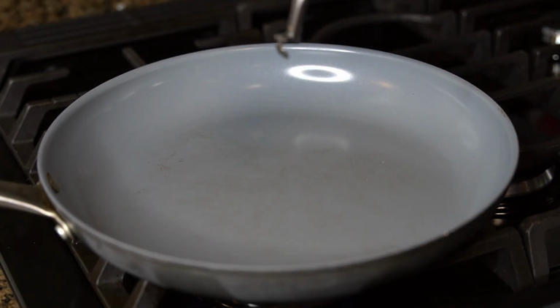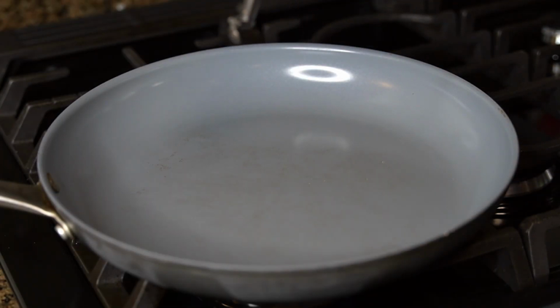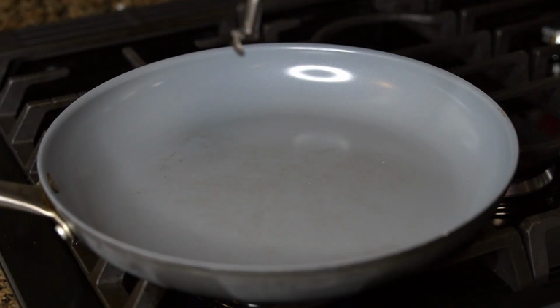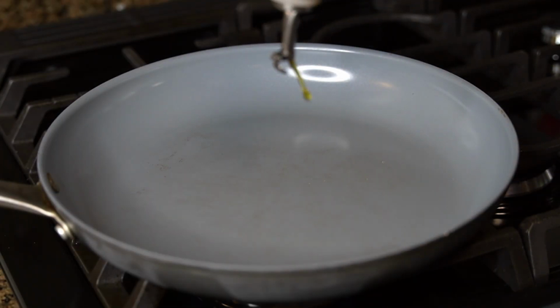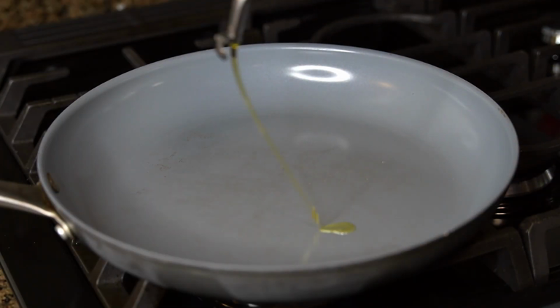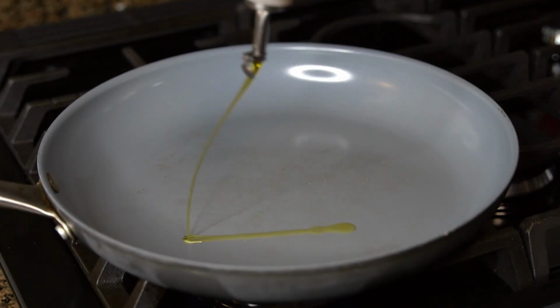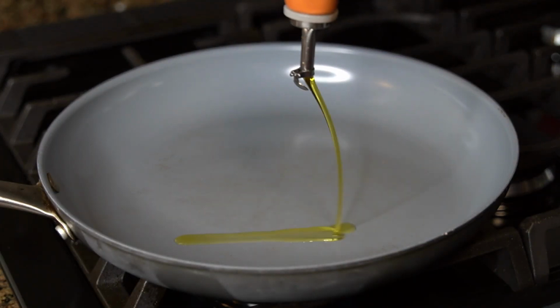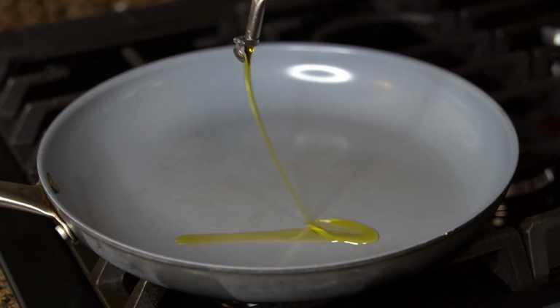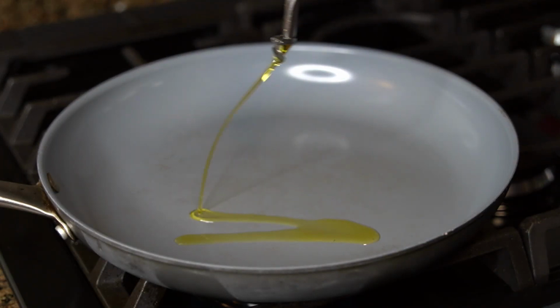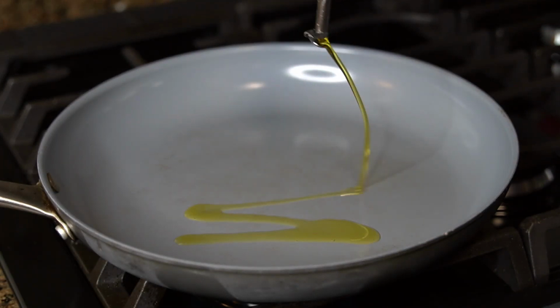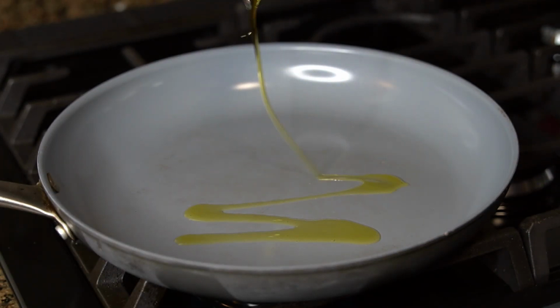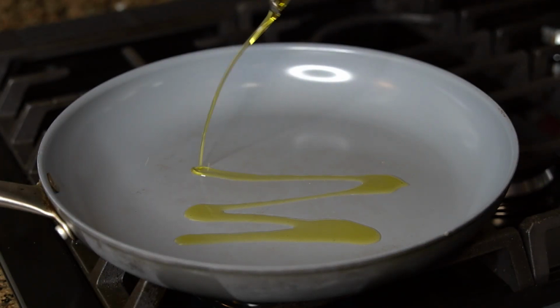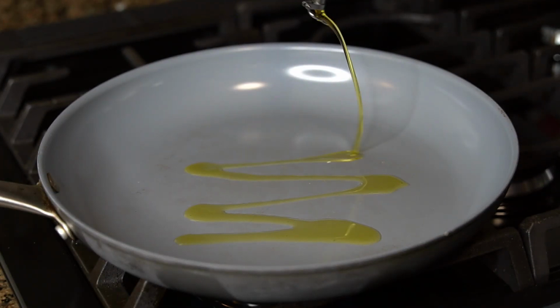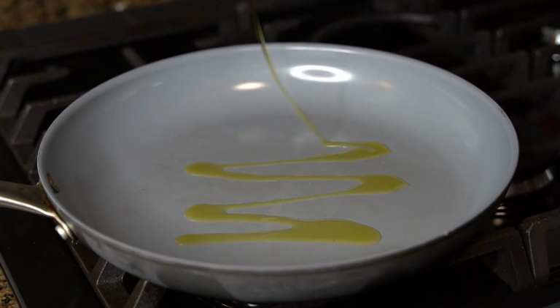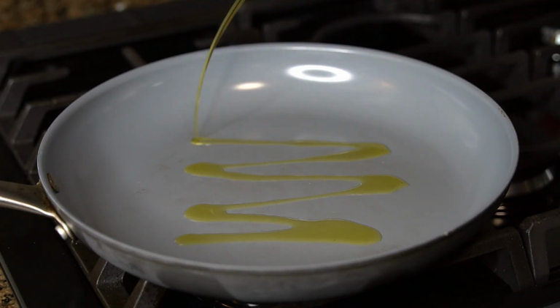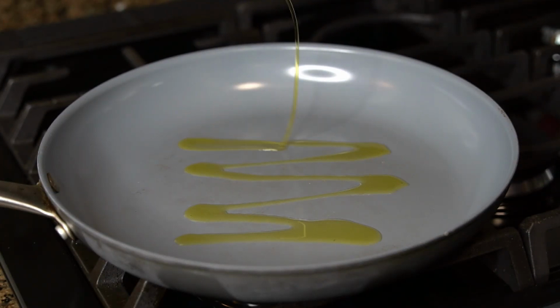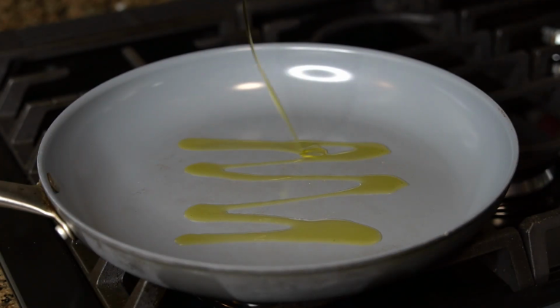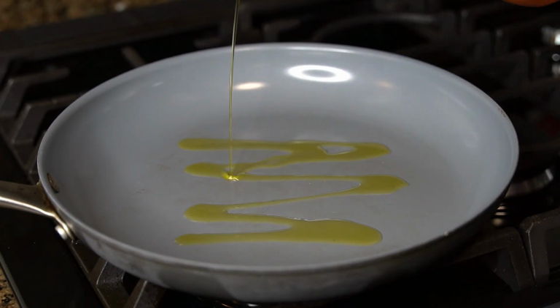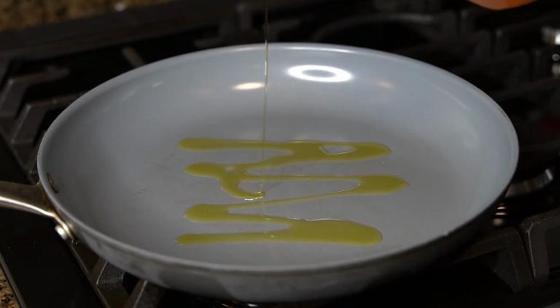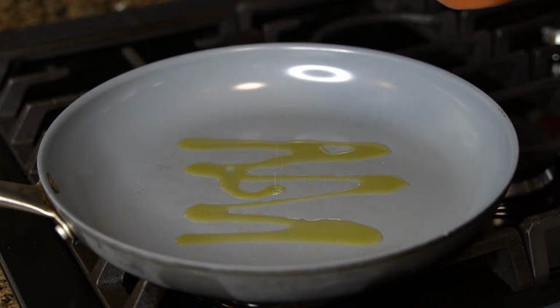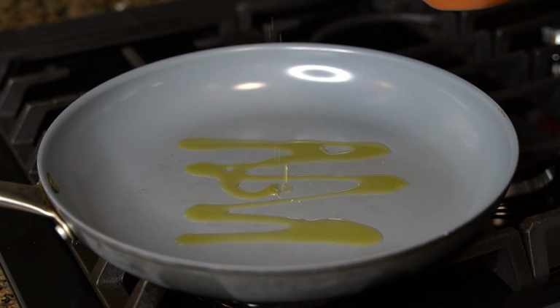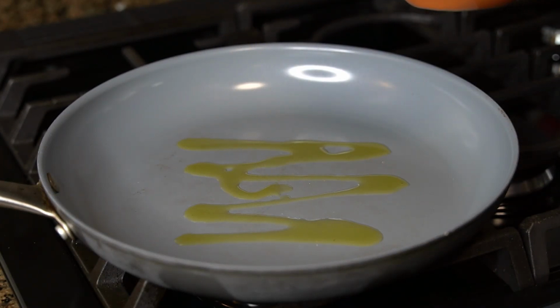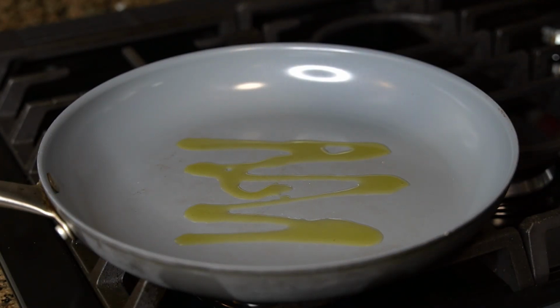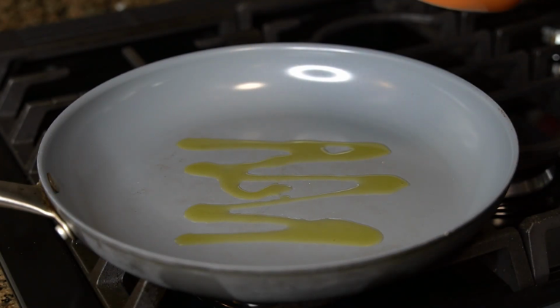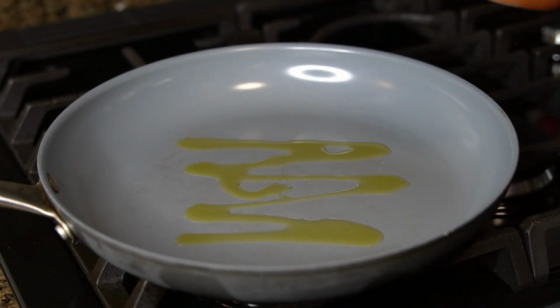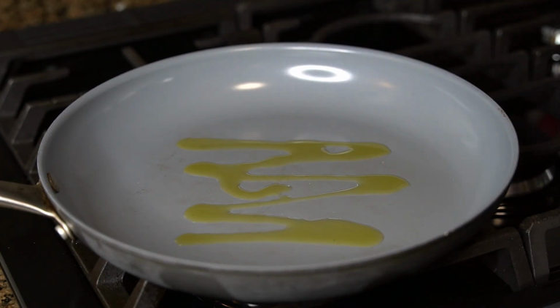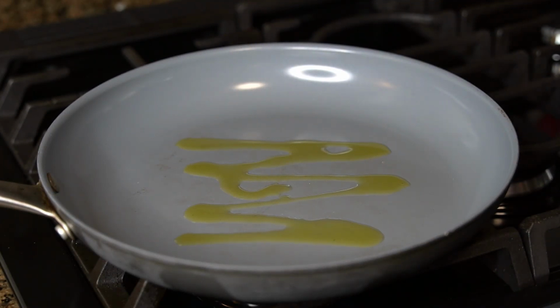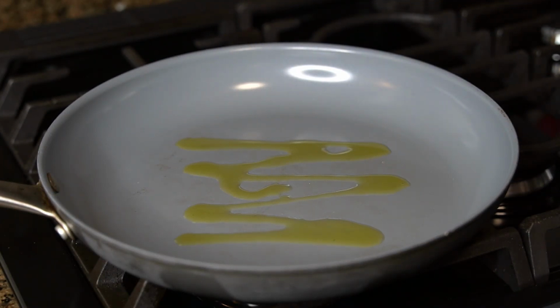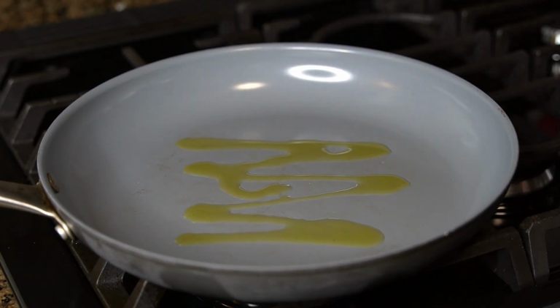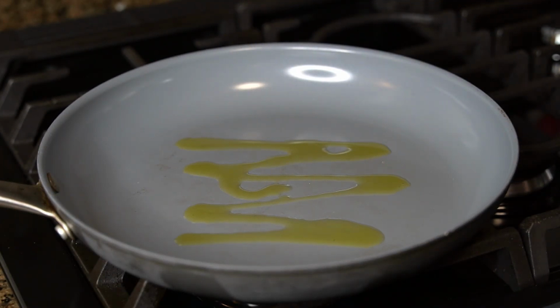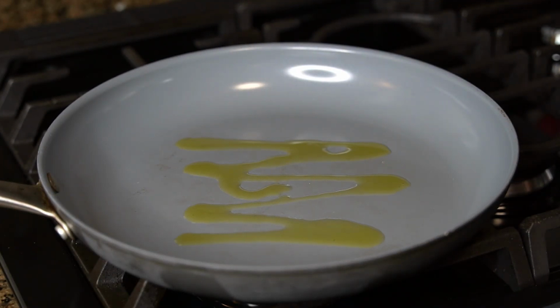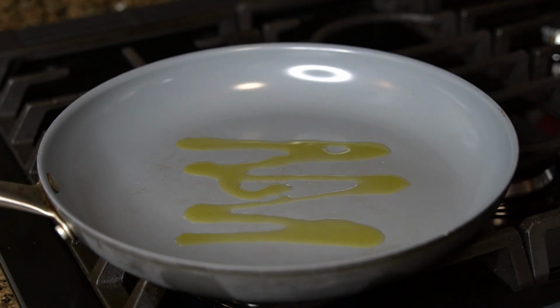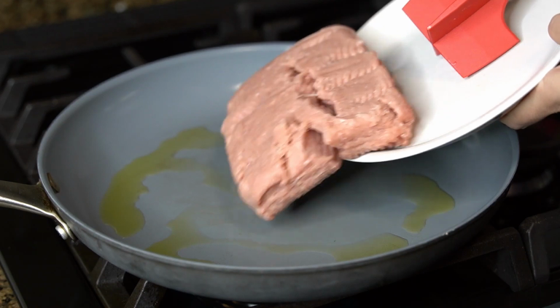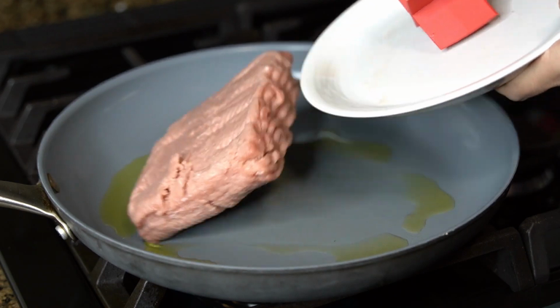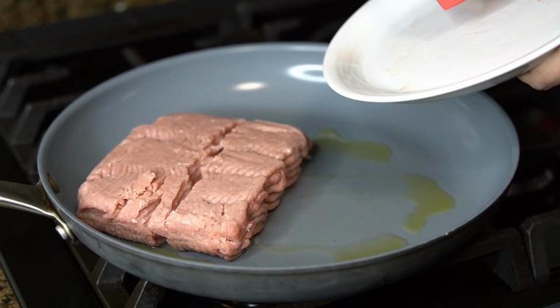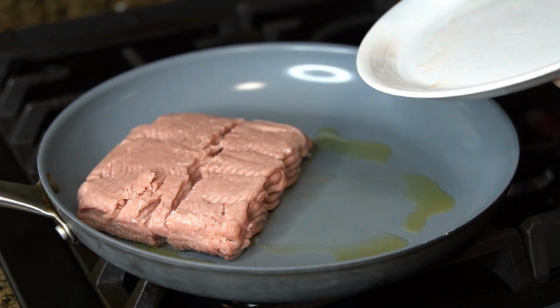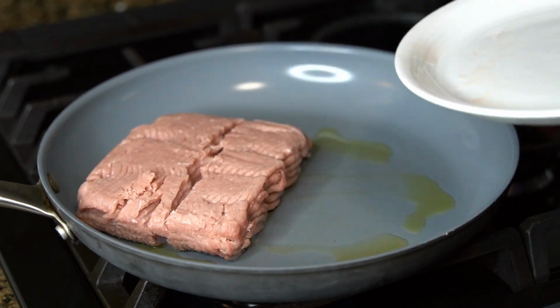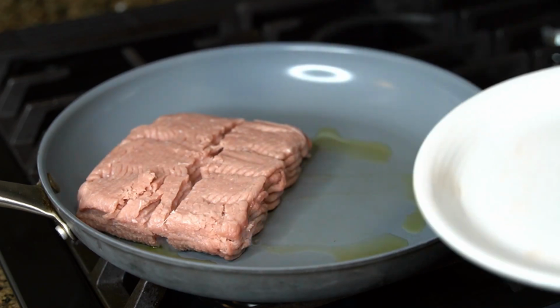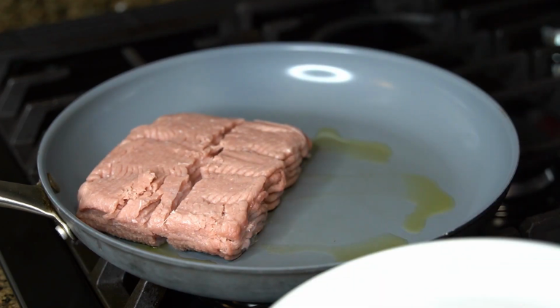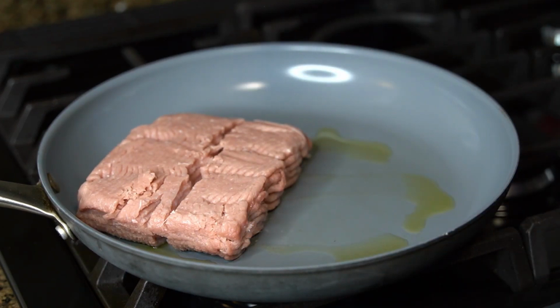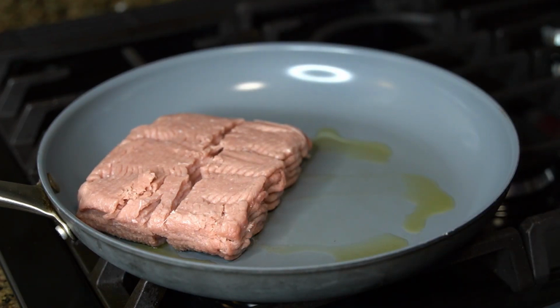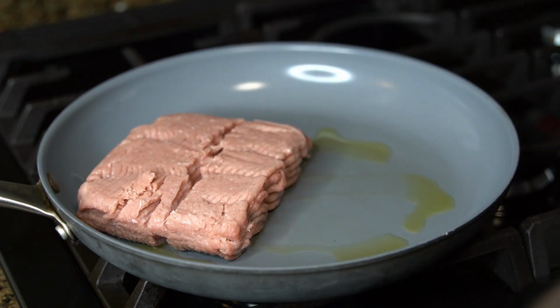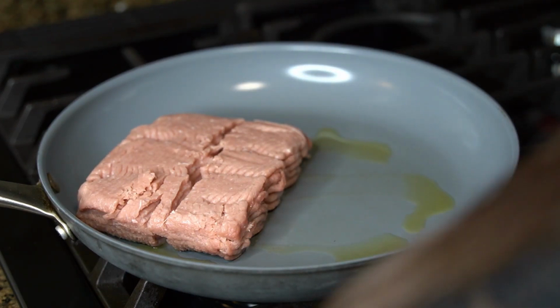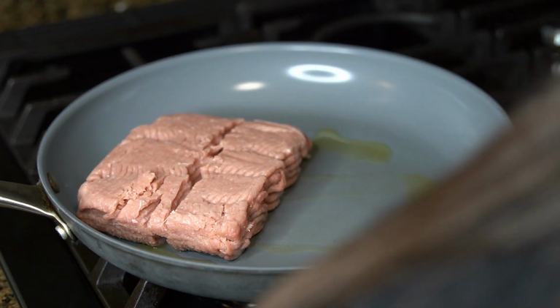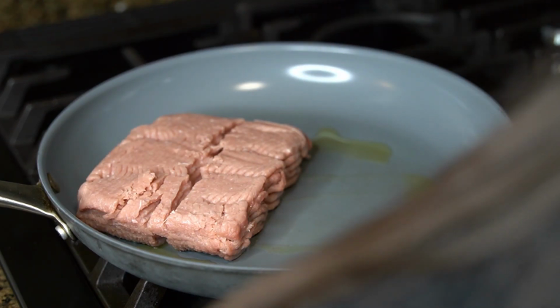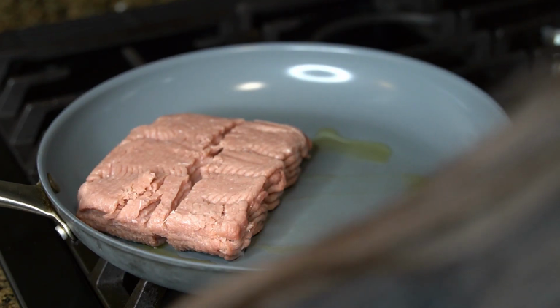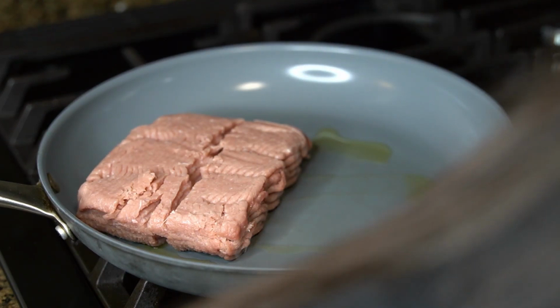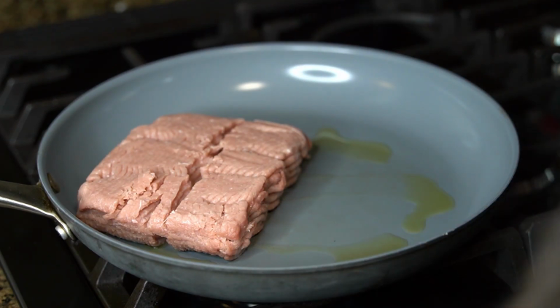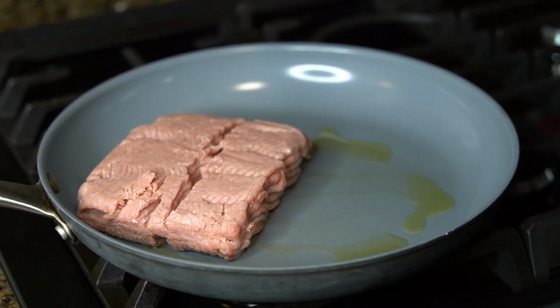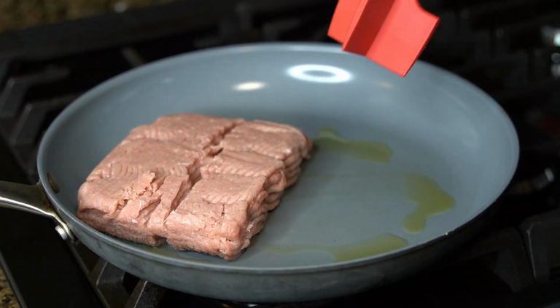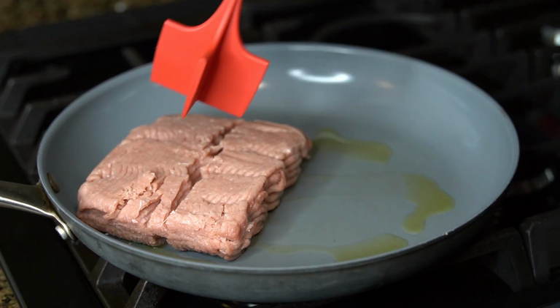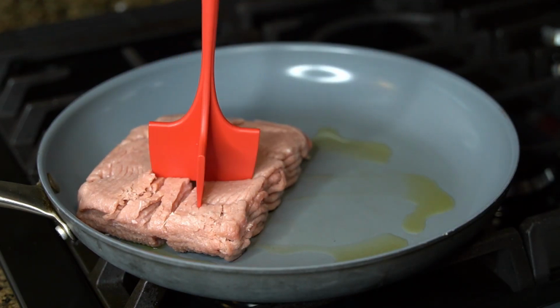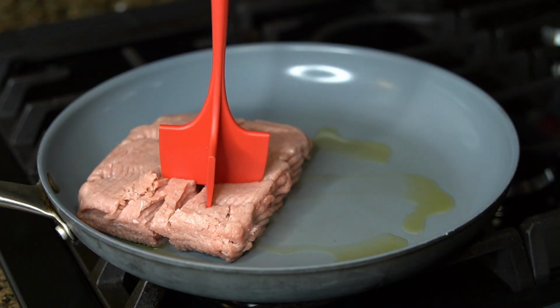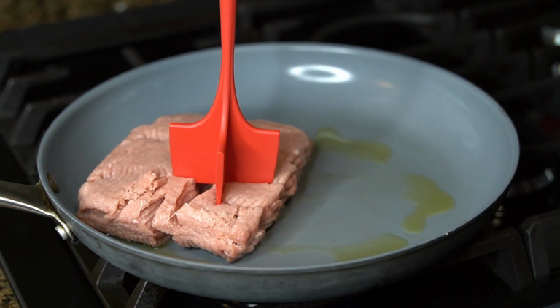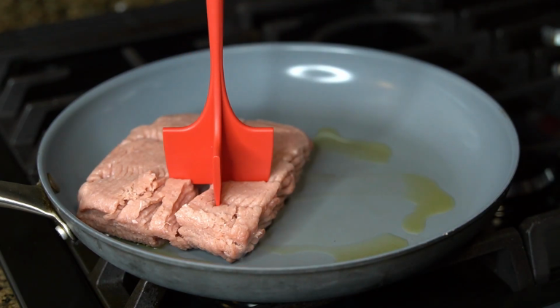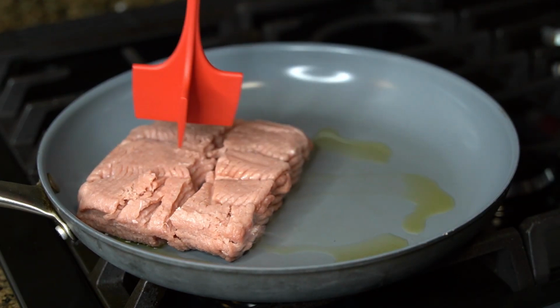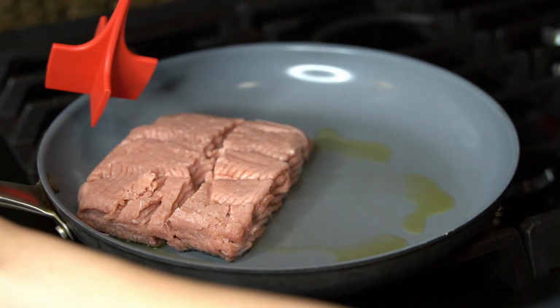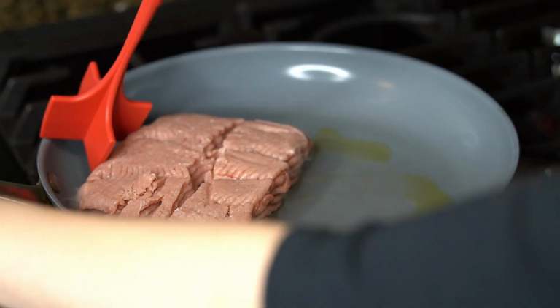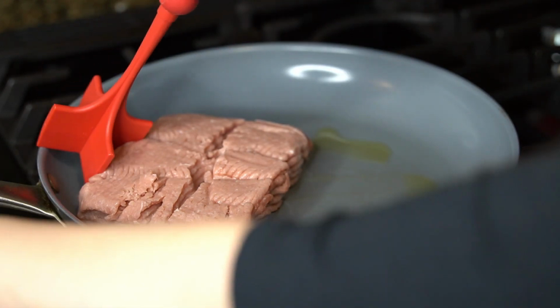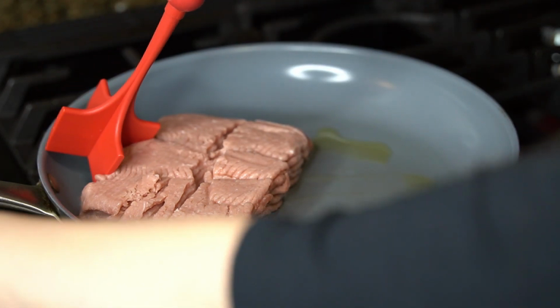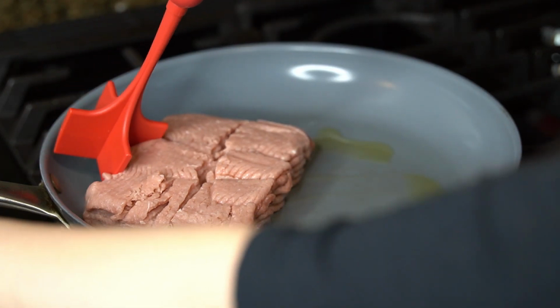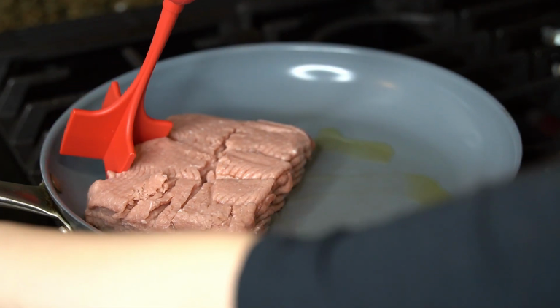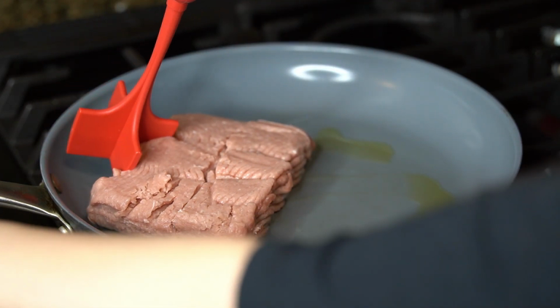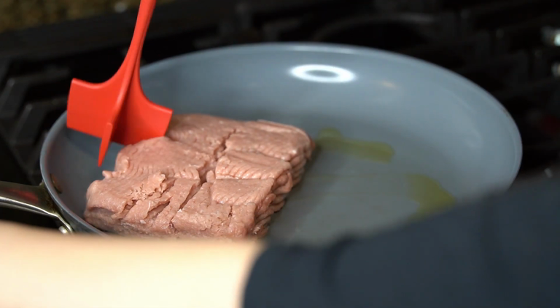In a skillet over medium high heat, add some oil. Once the oil is hot, you're going to cook one pound of ground turkey.